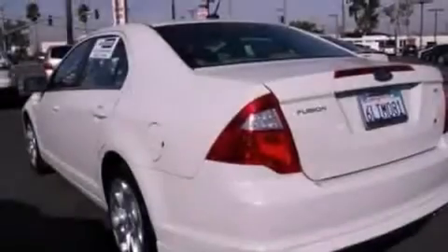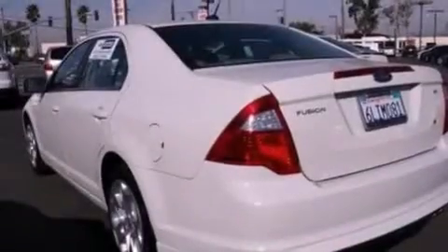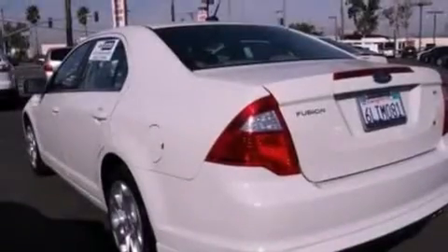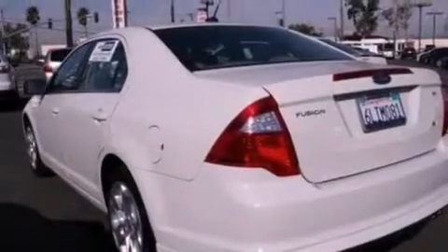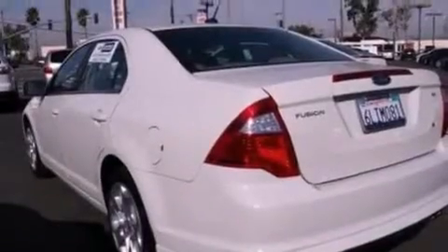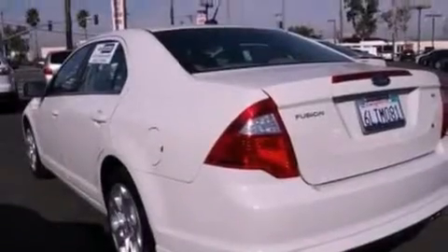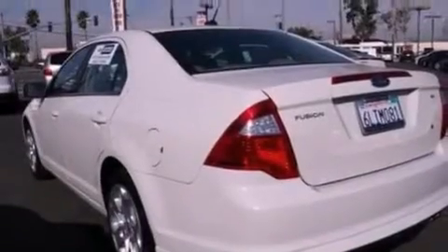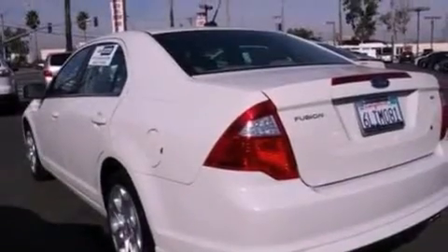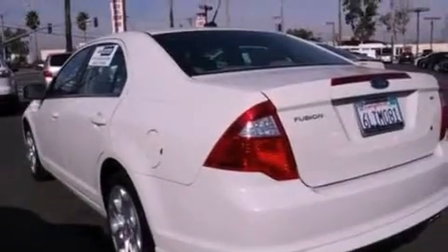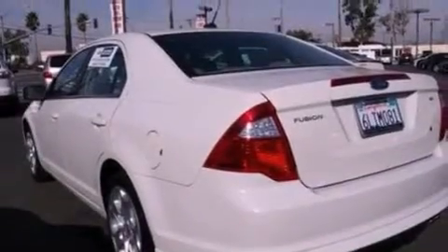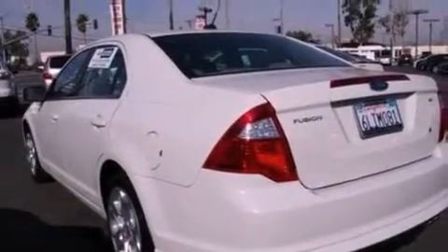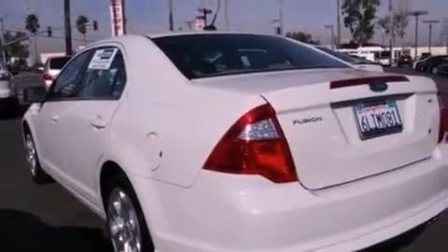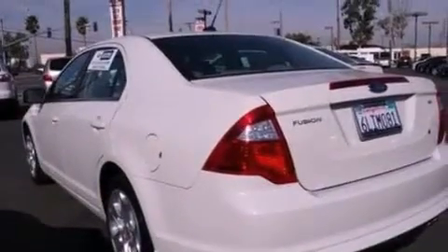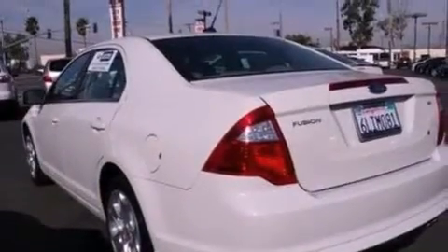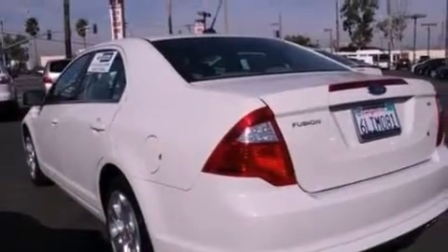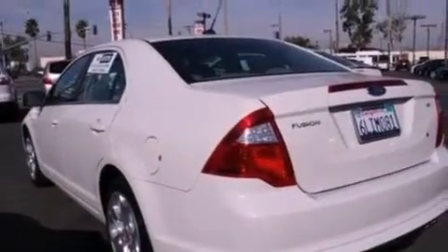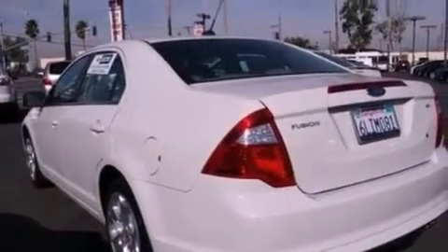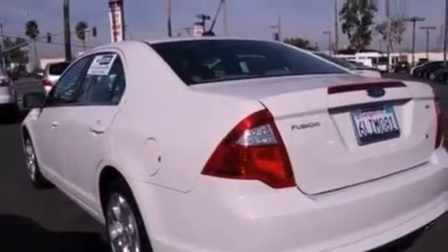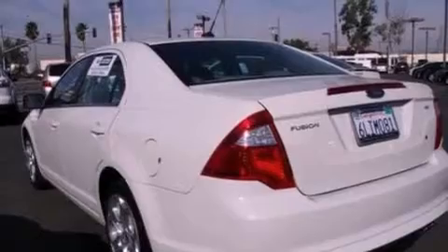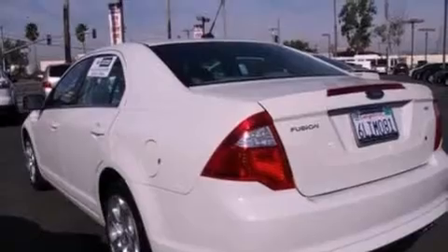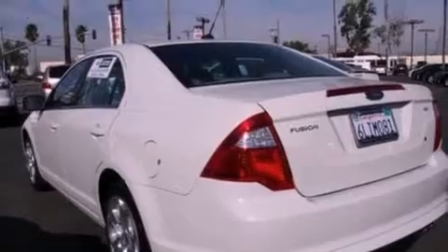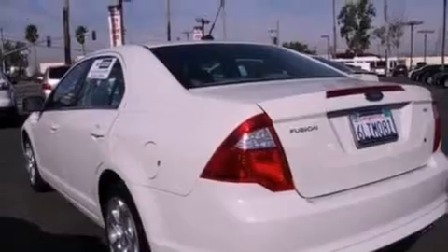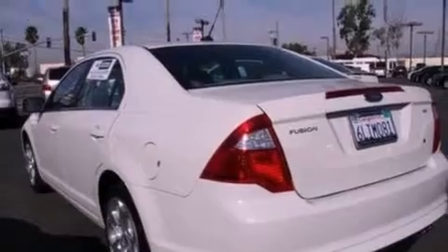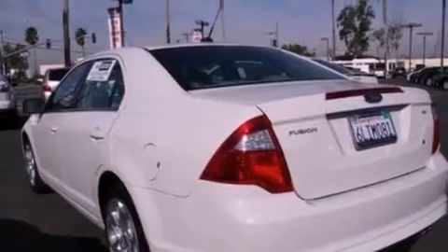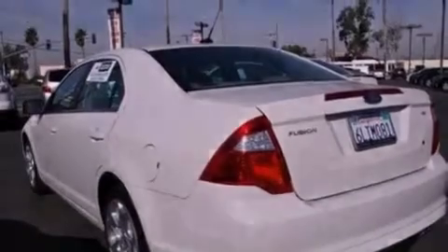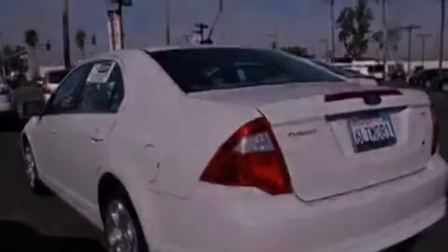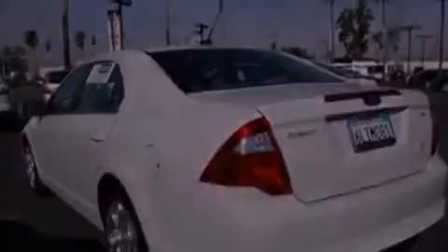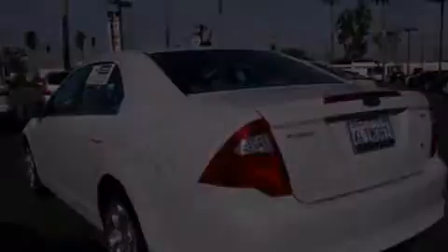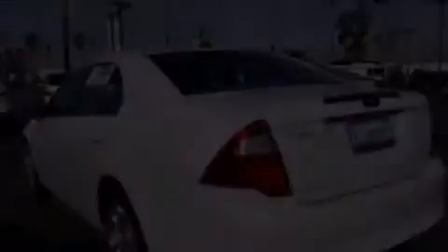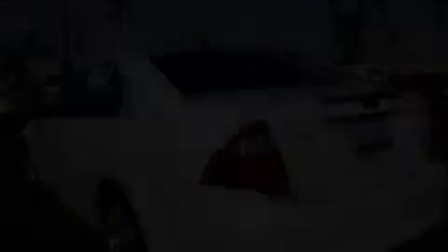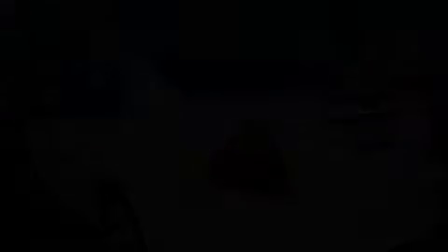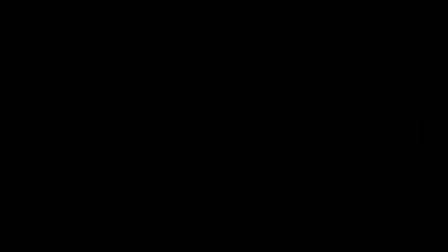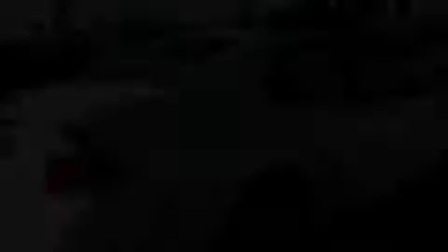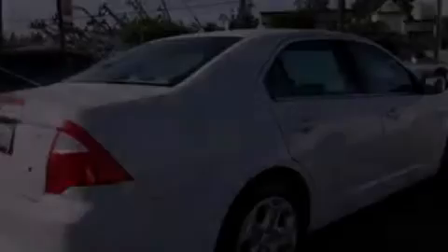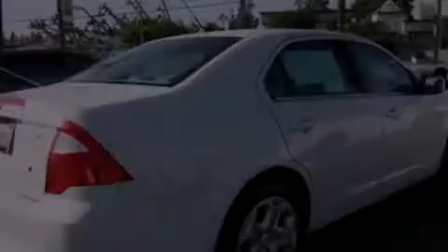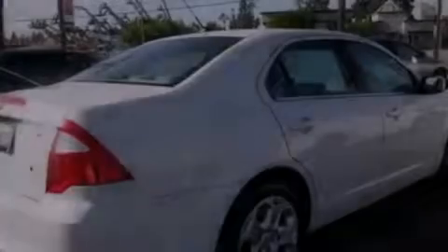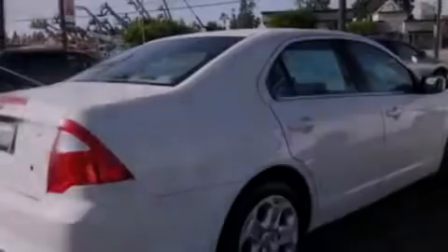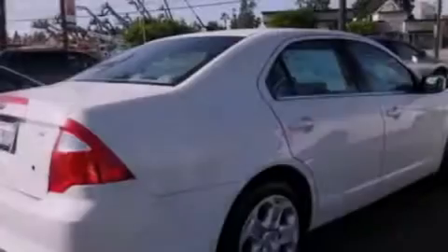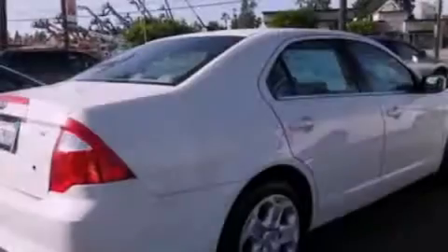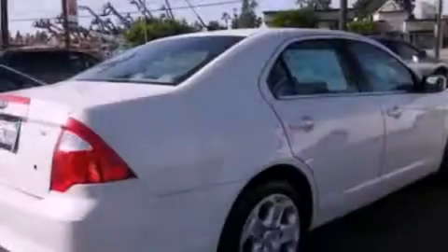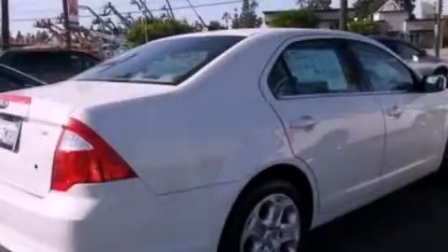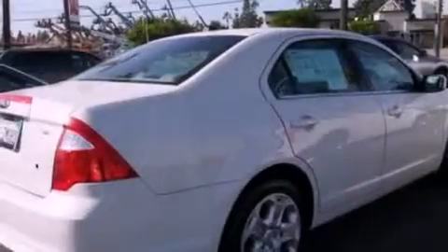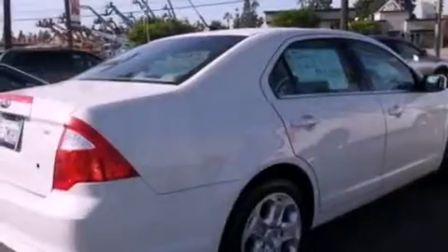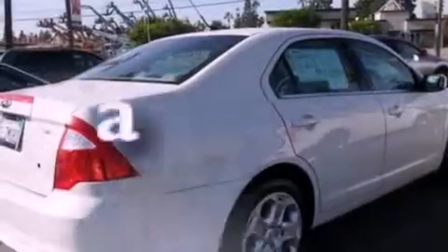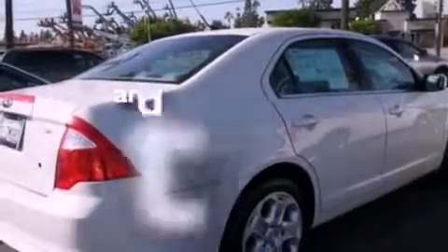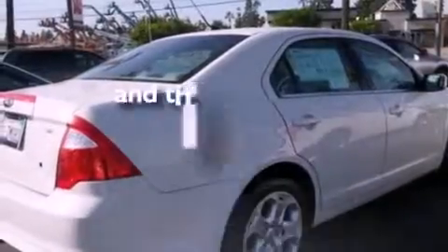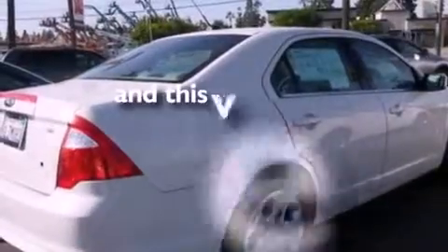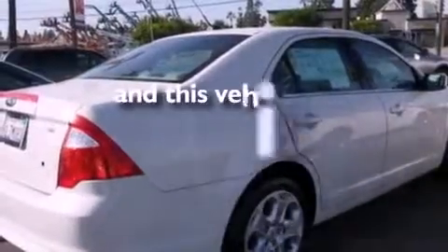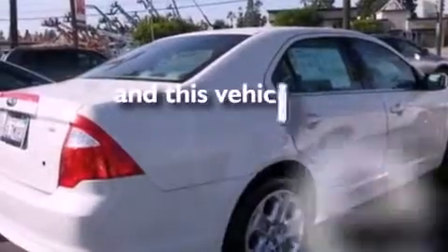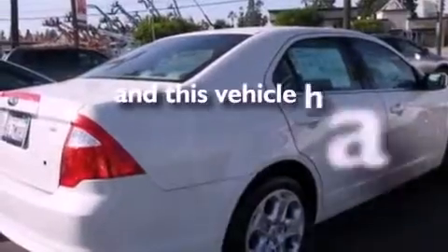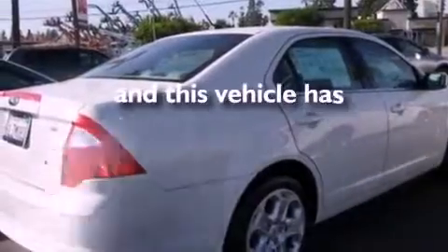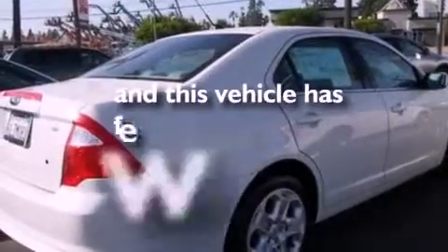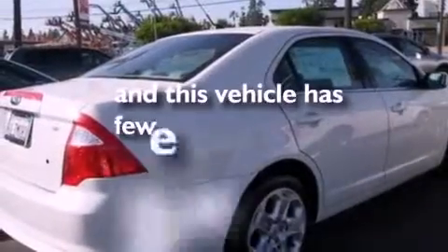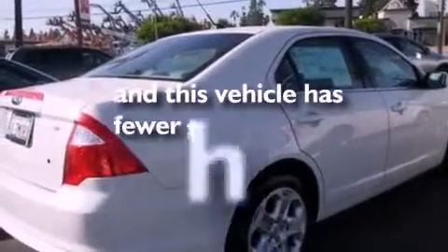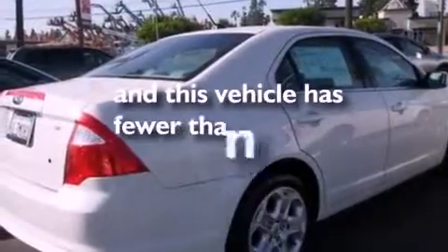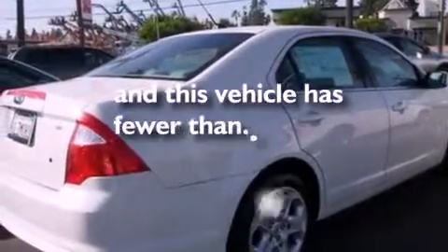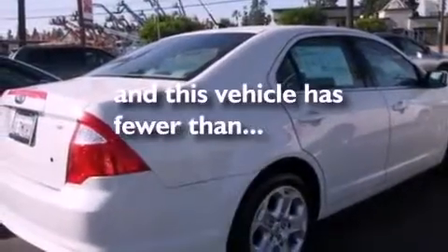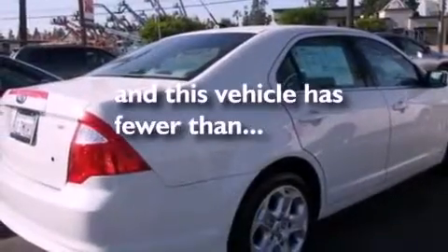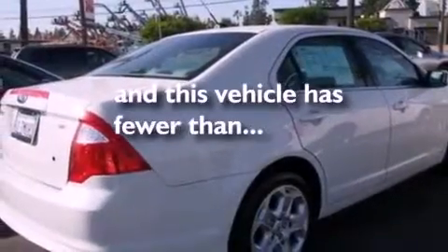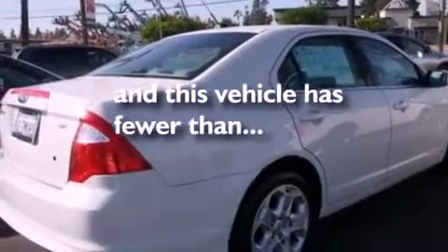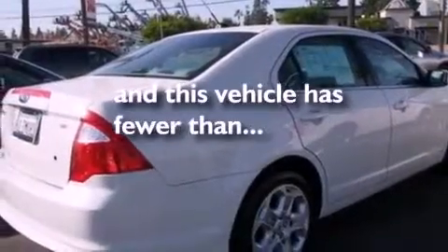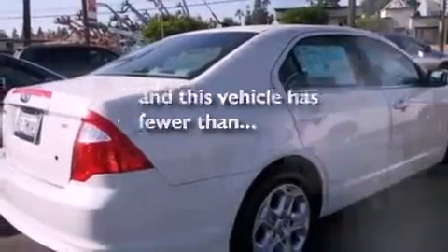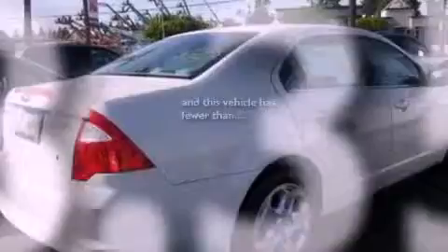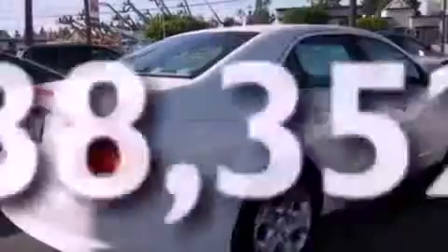Also included are a security system, an anti-lock braking system, a chrome grille, and this vehicle has fewer than 39,000 miles on the odometer.